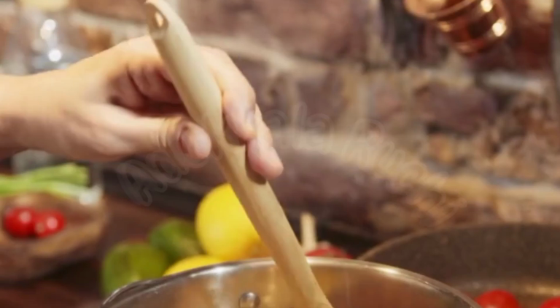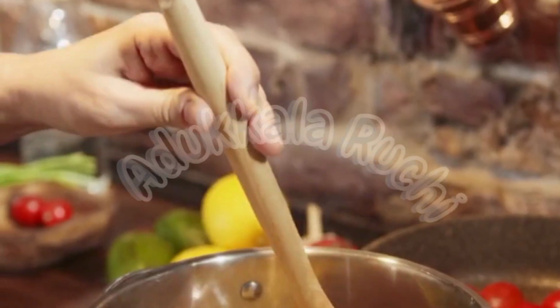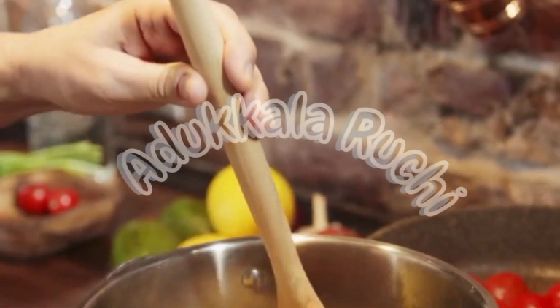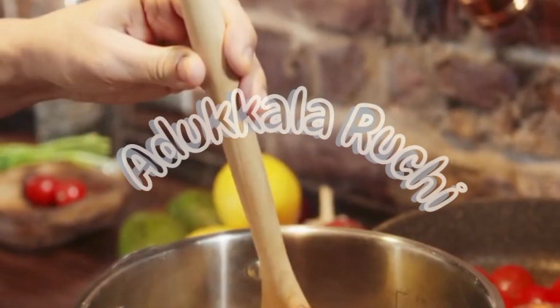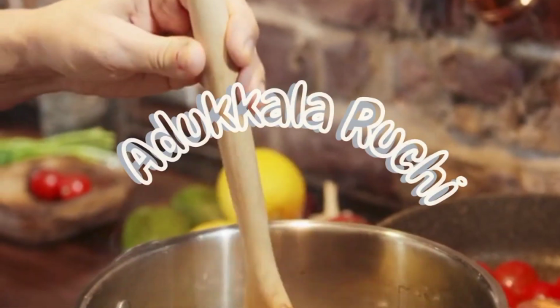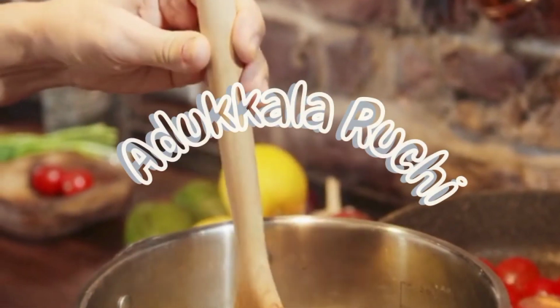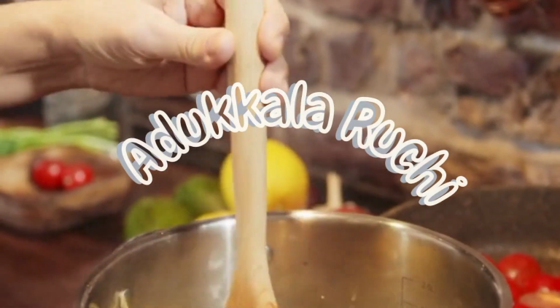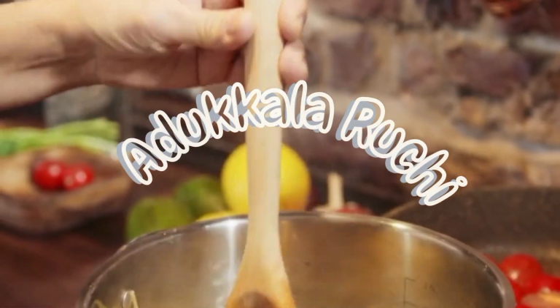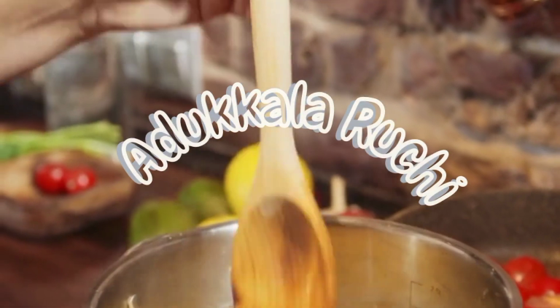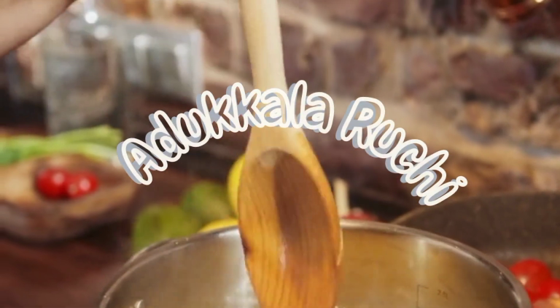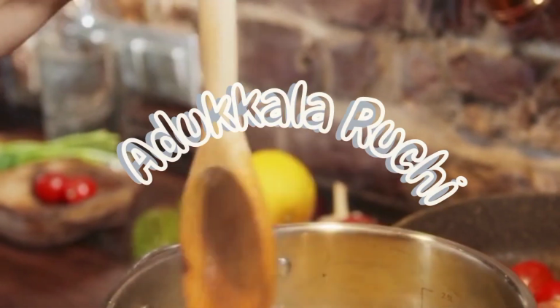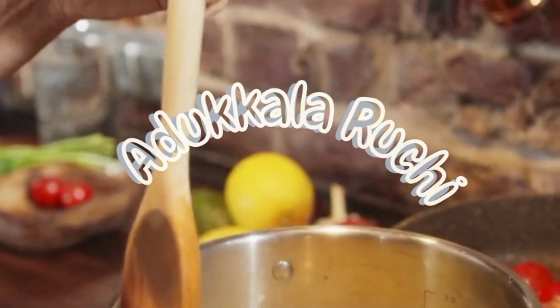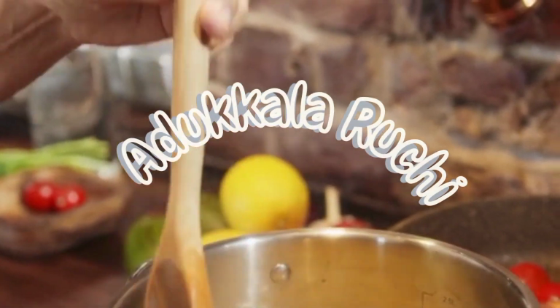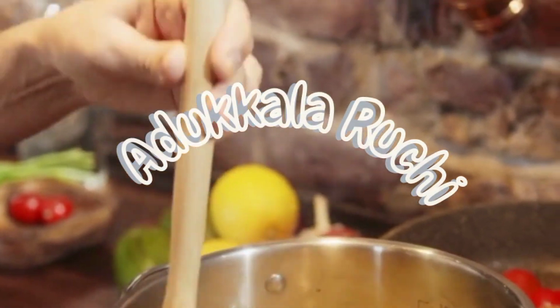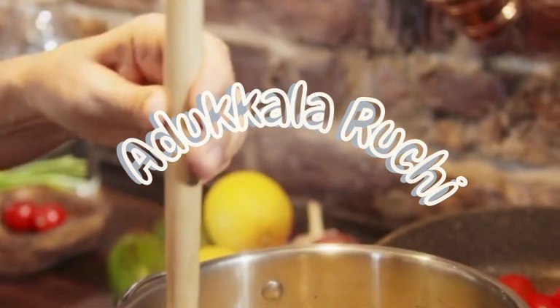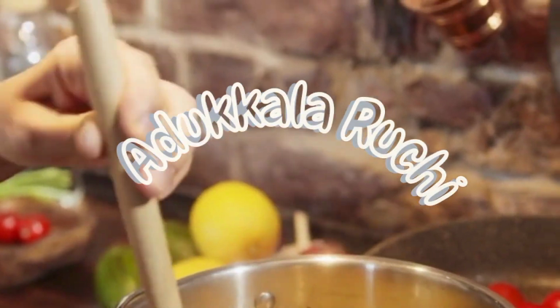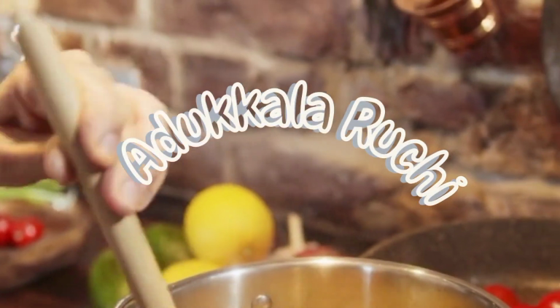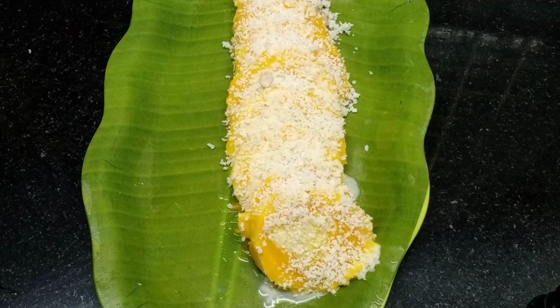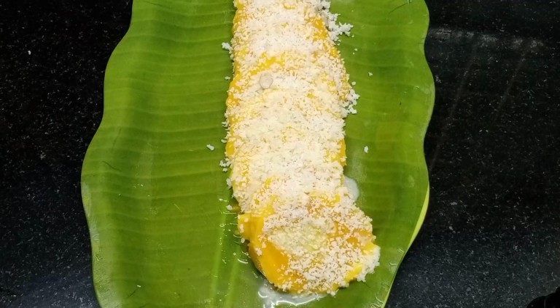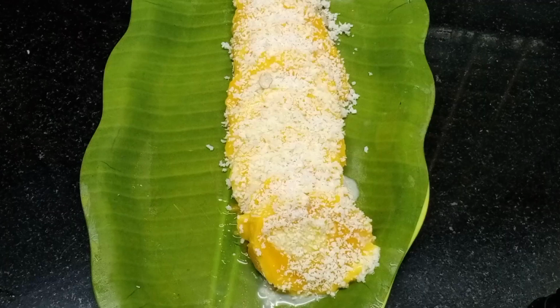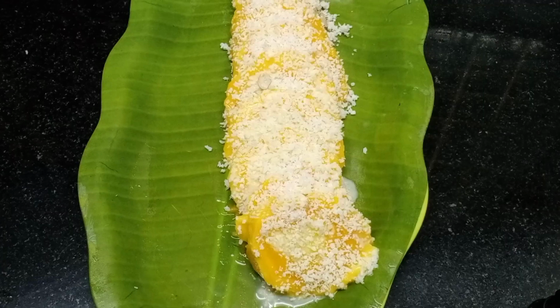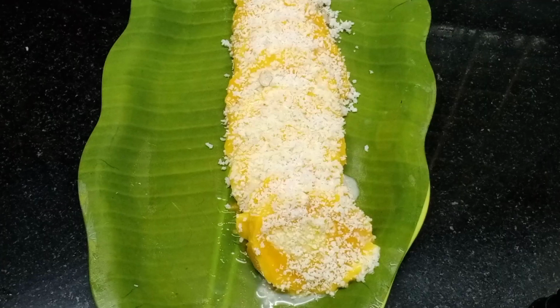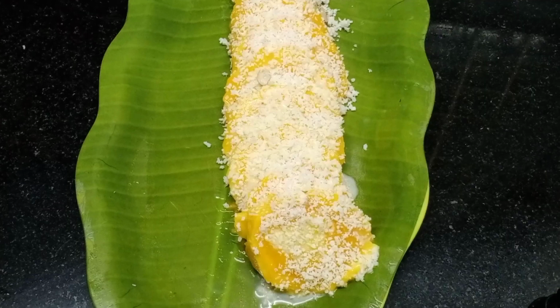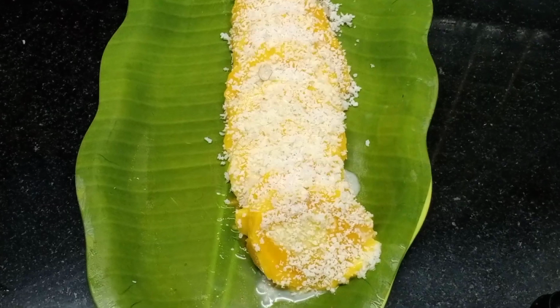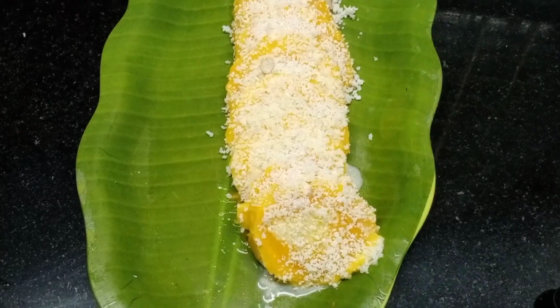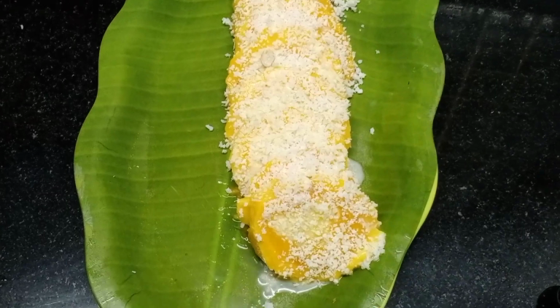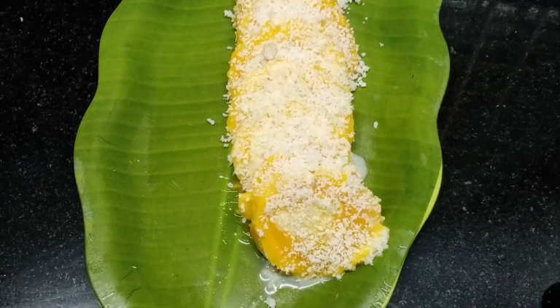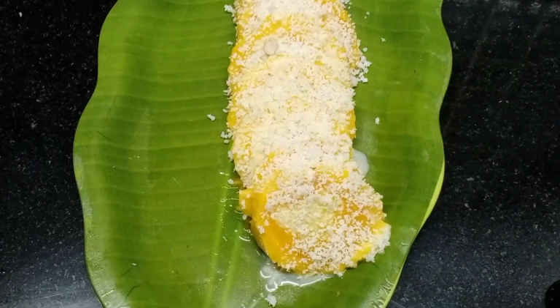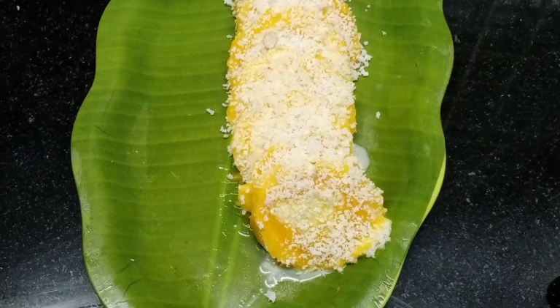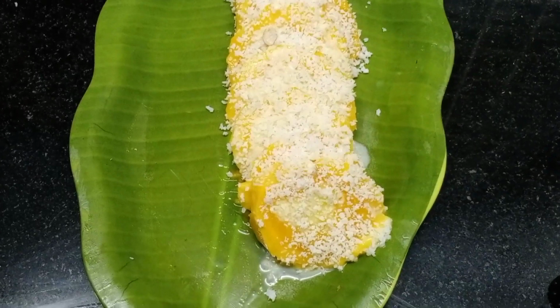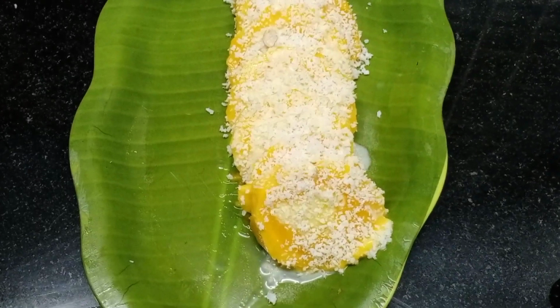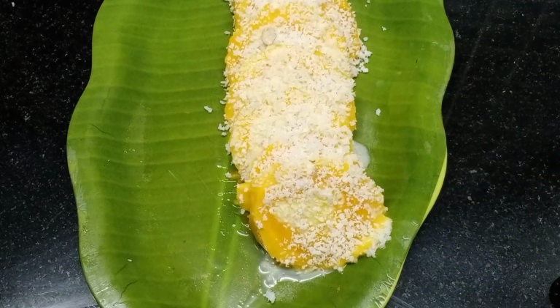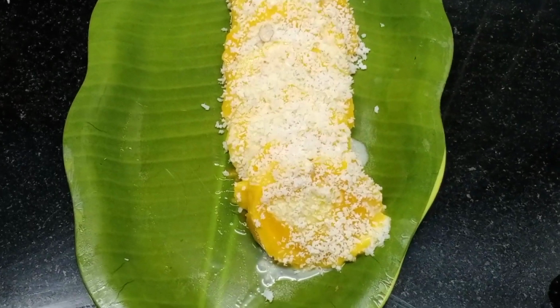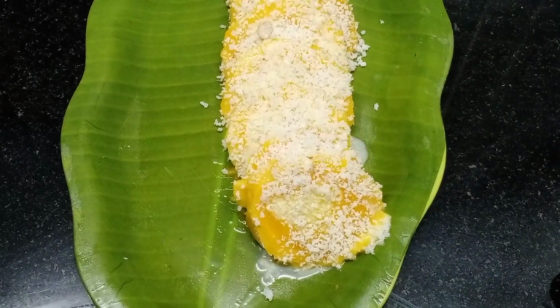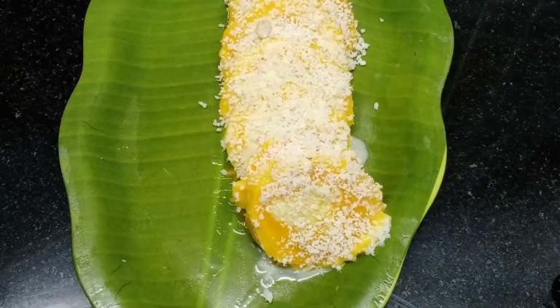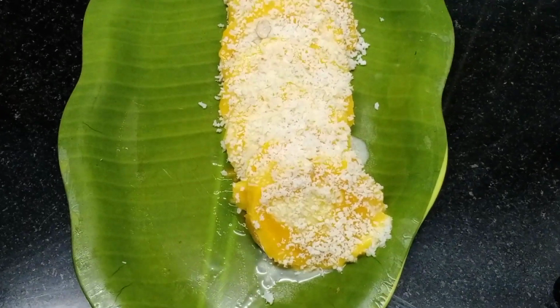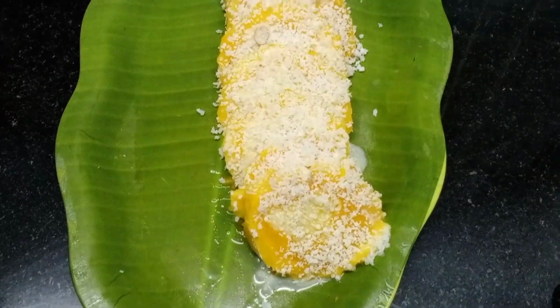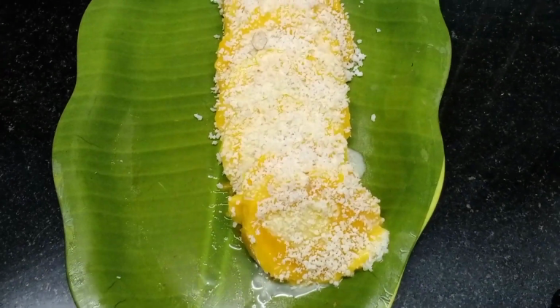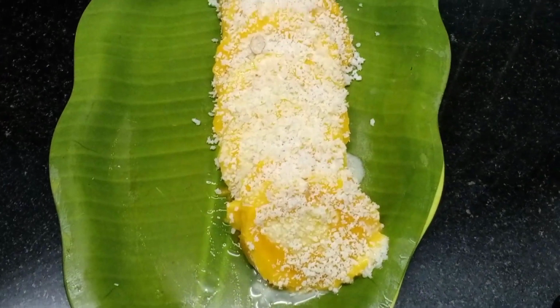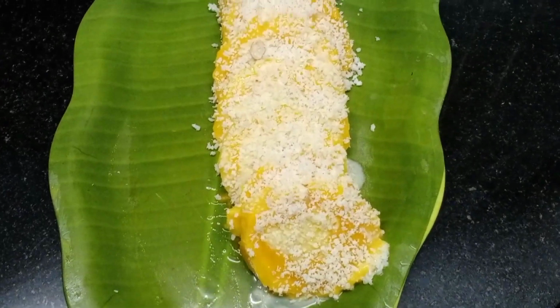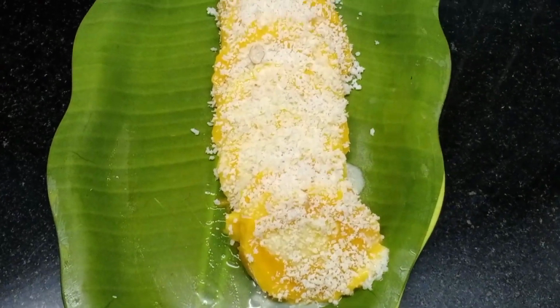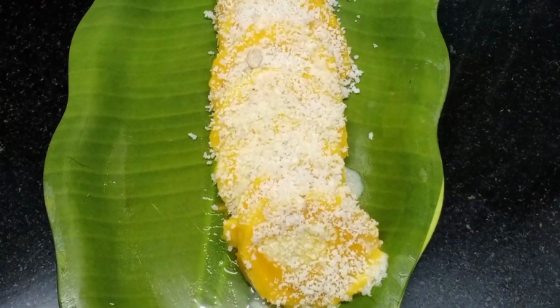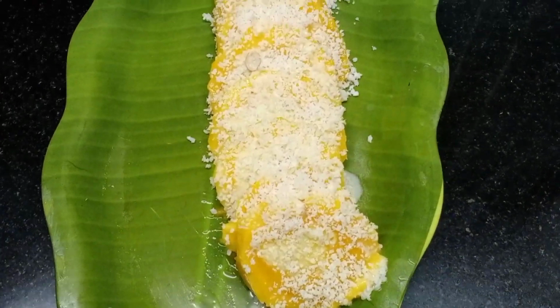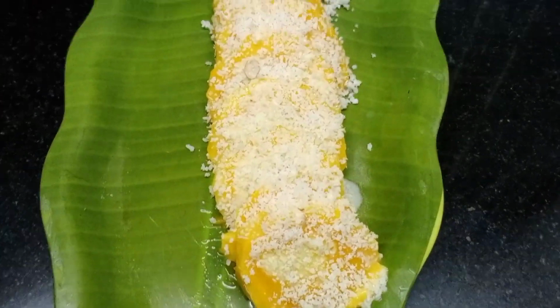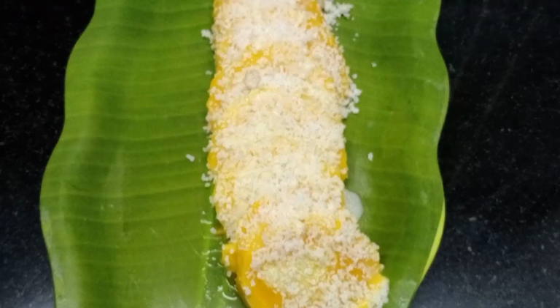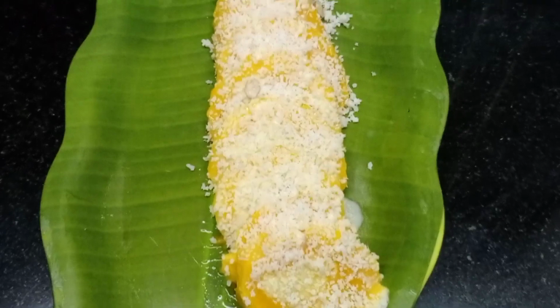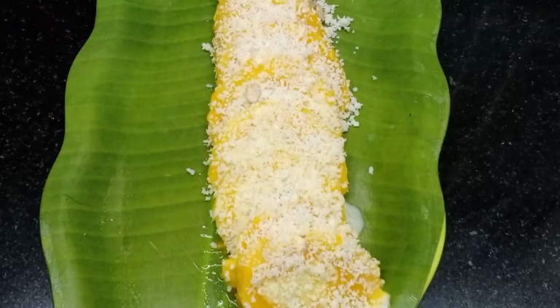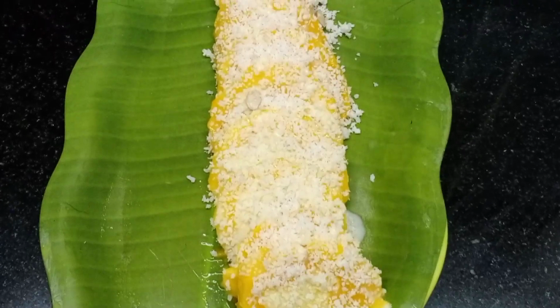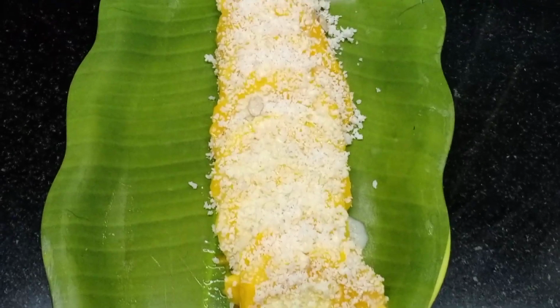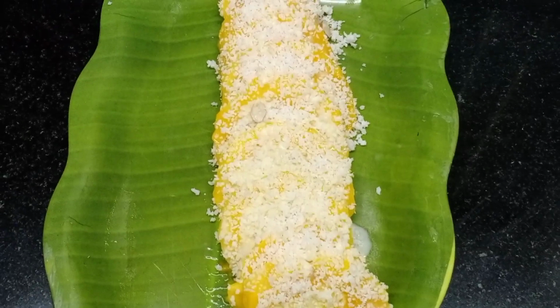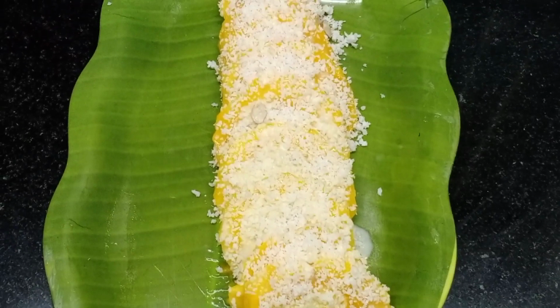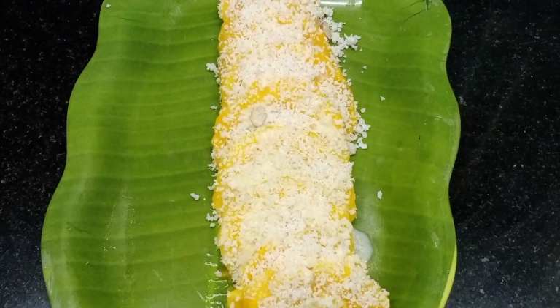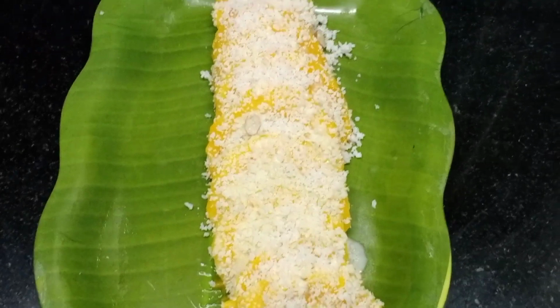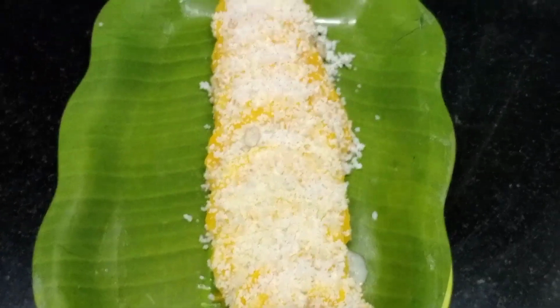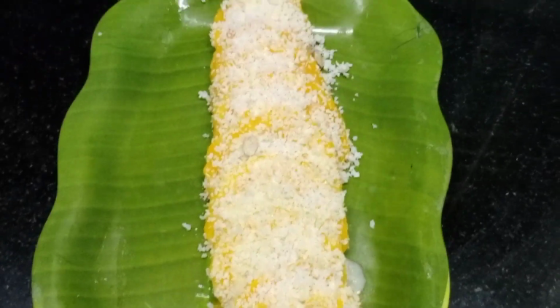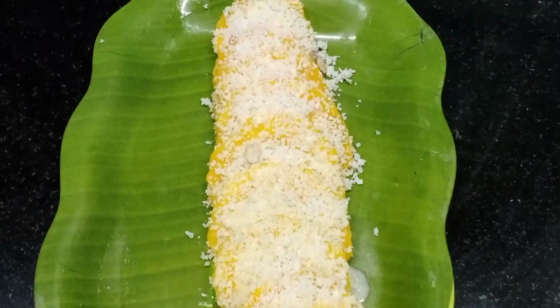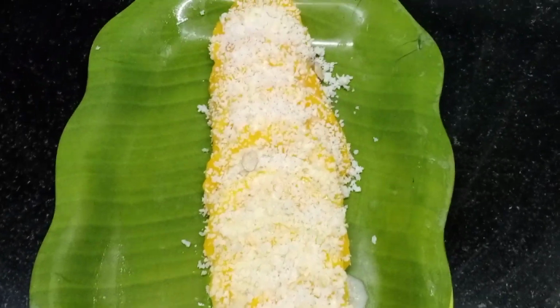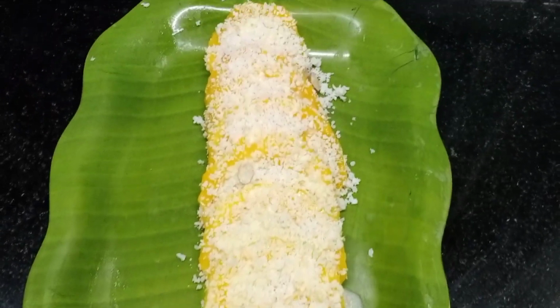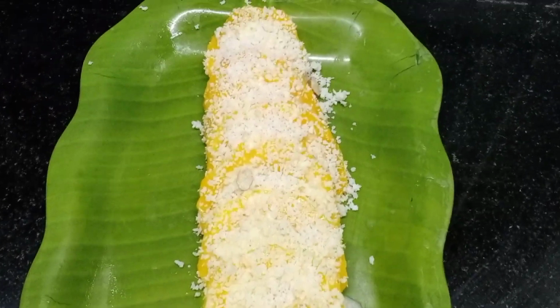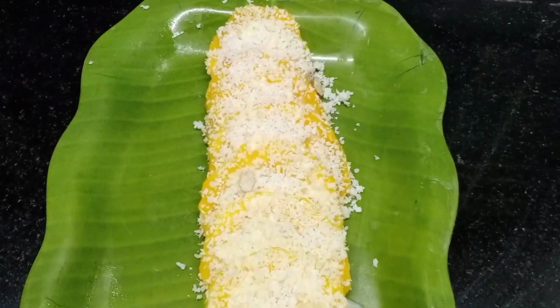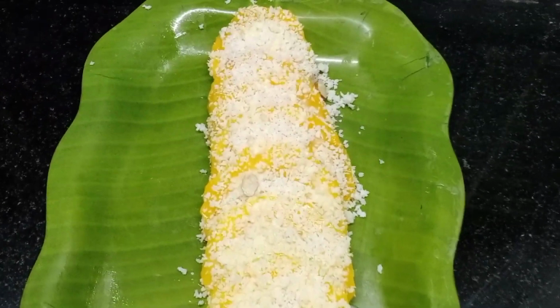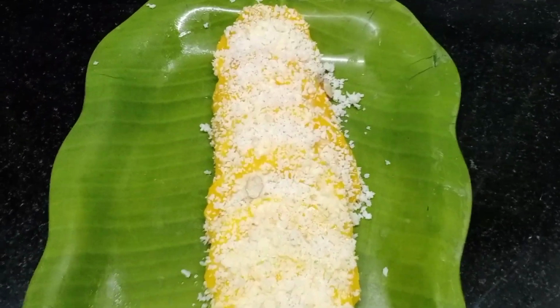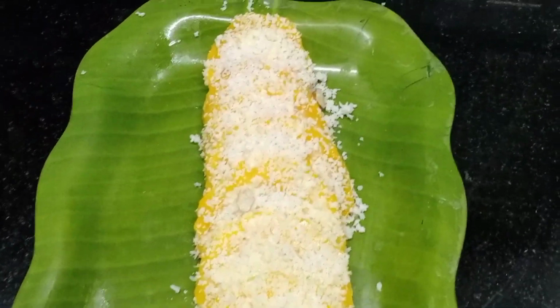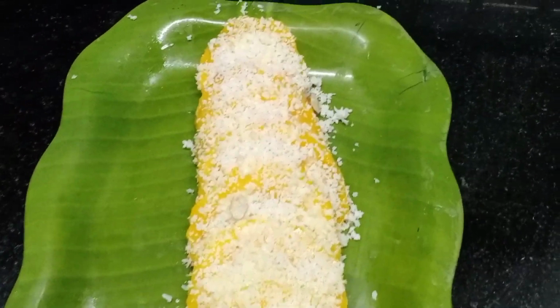Welcome to our next video. Welcome to our channel. This is a mango pudding recipe. I will tell you about mango ice.